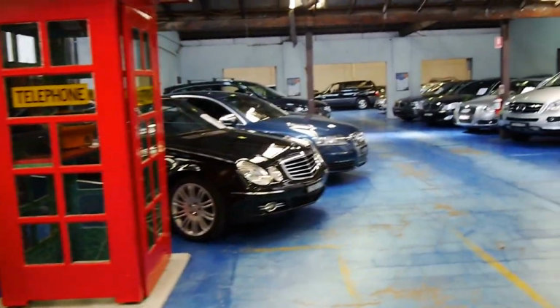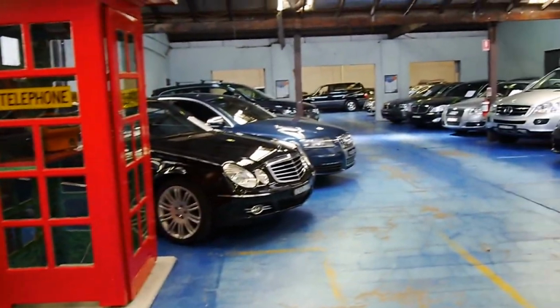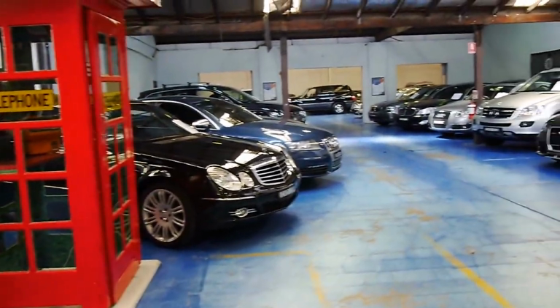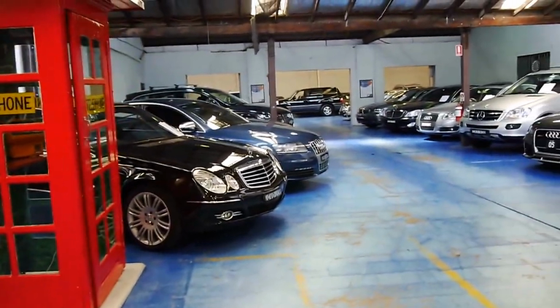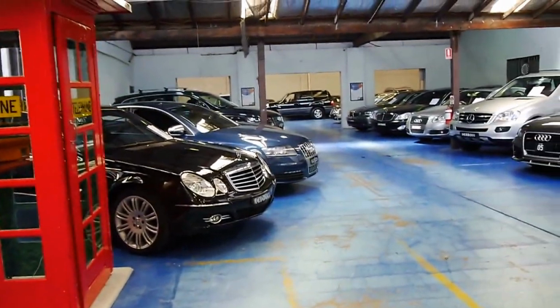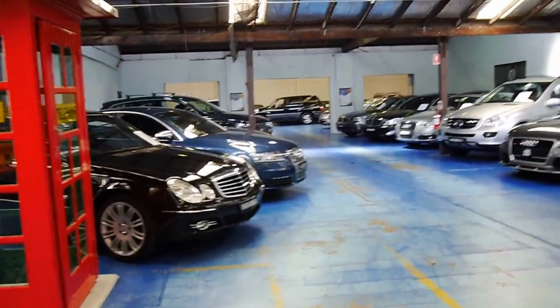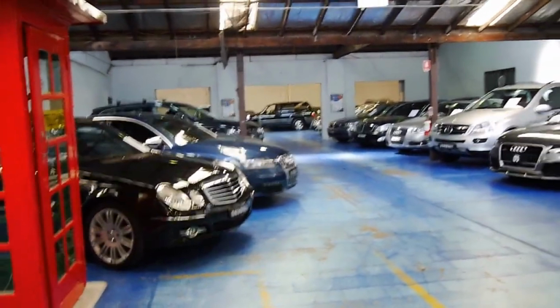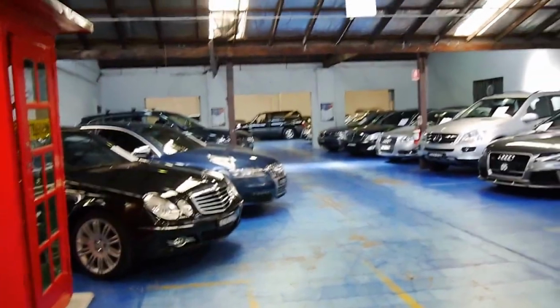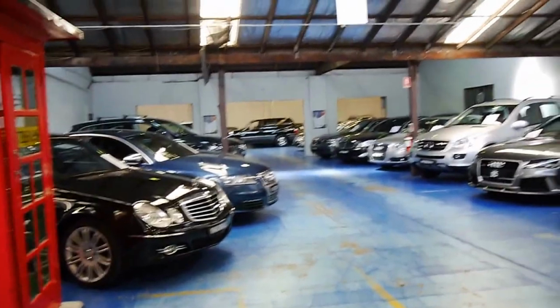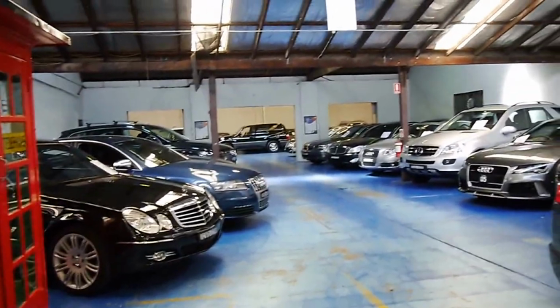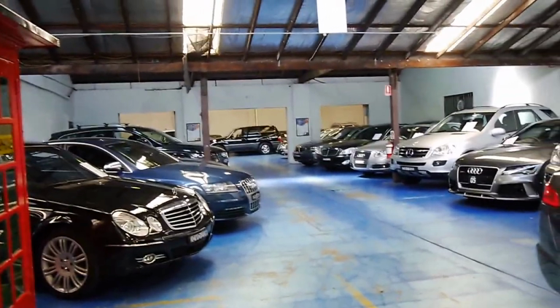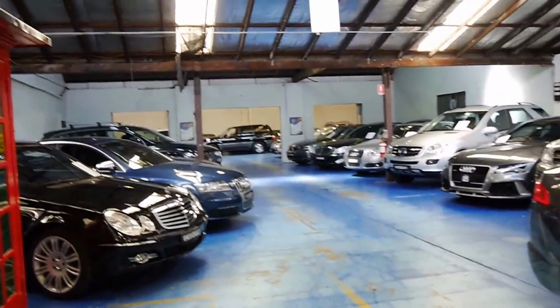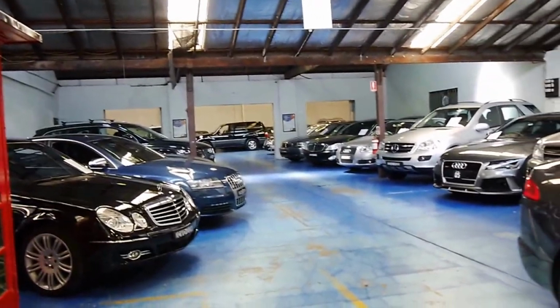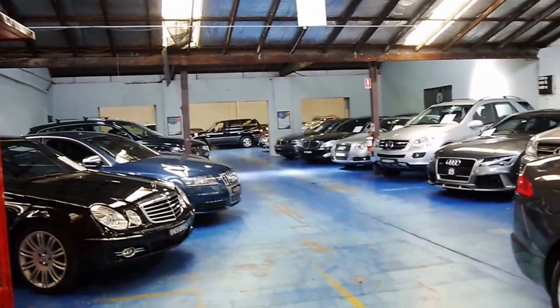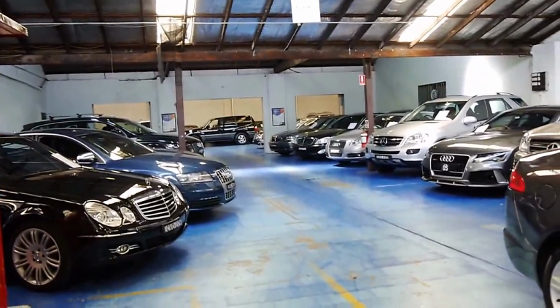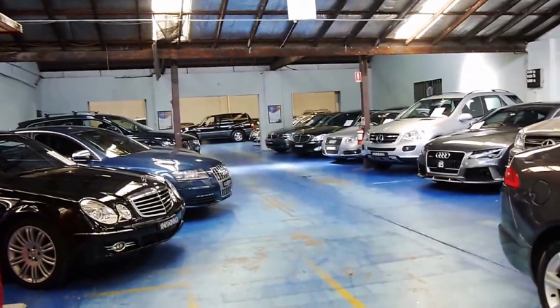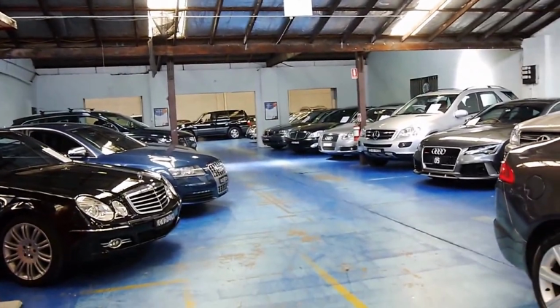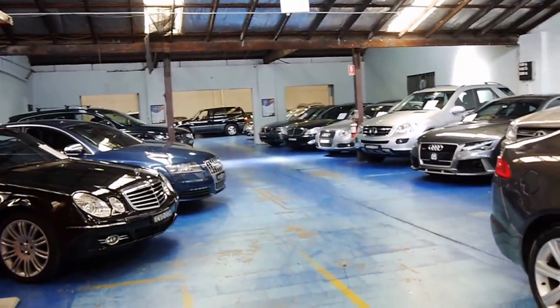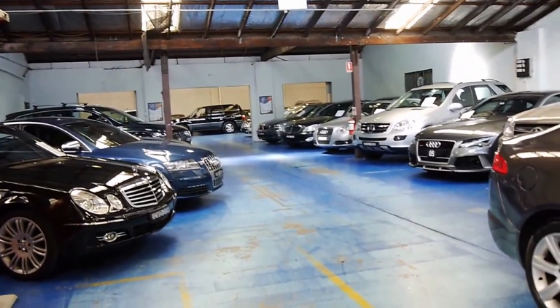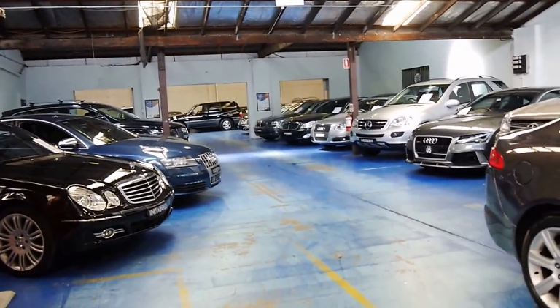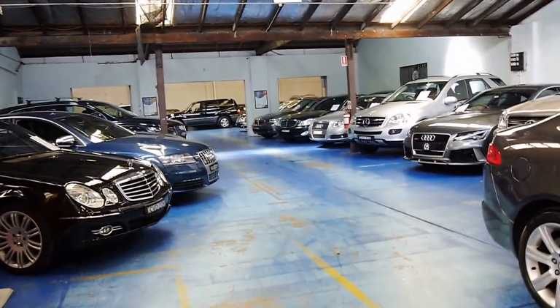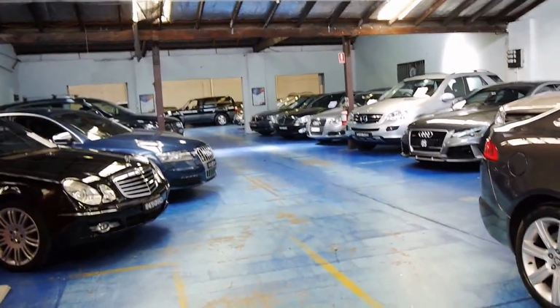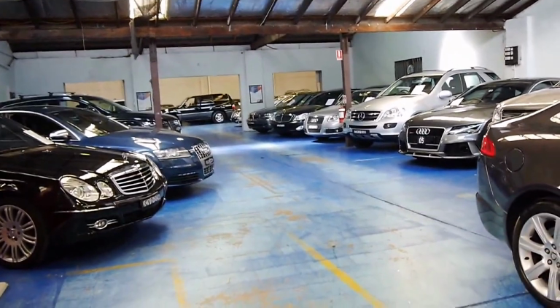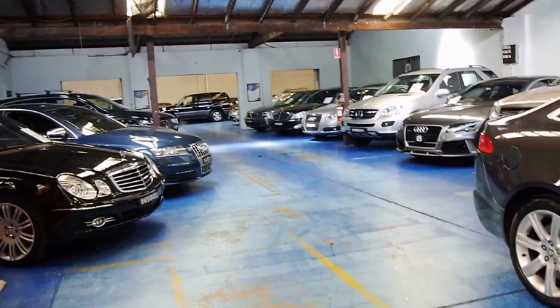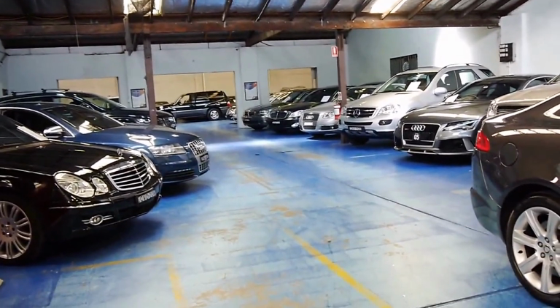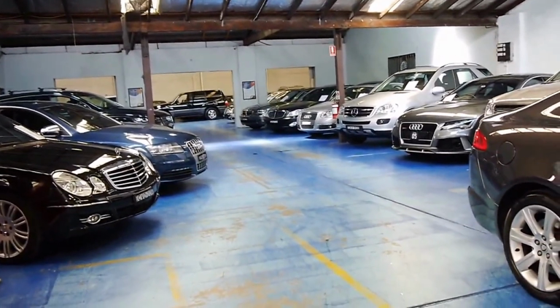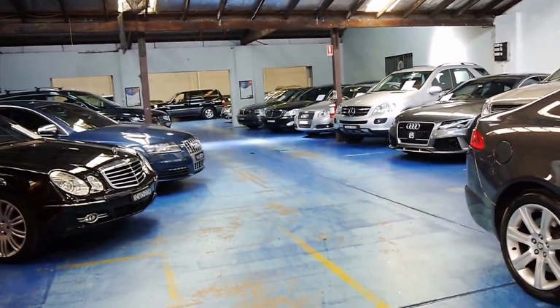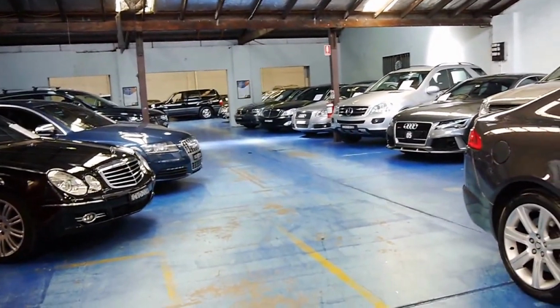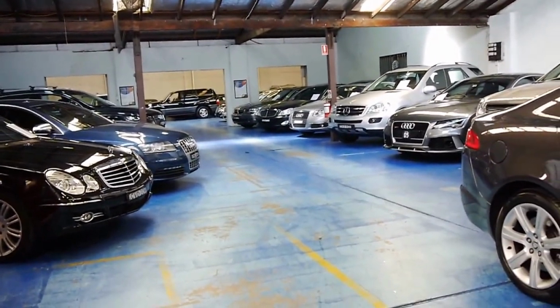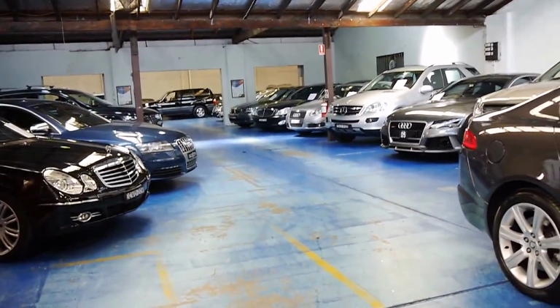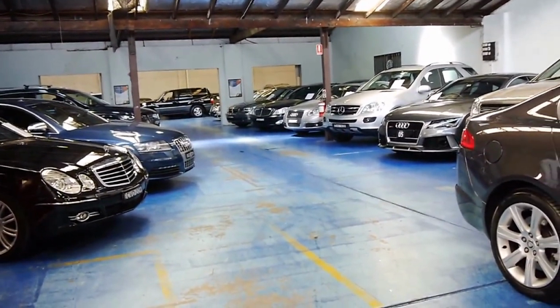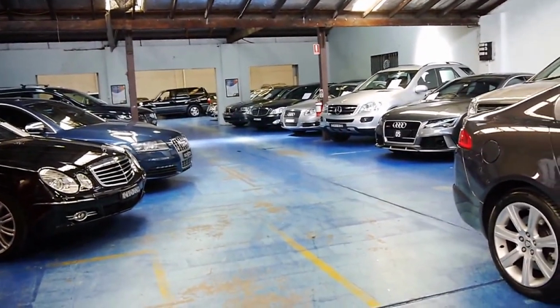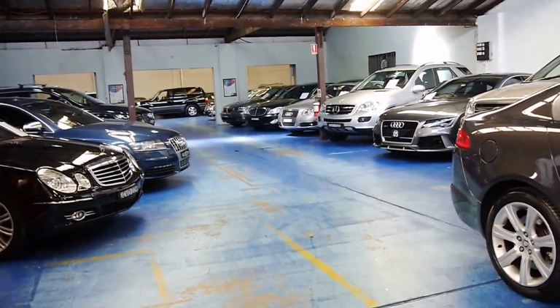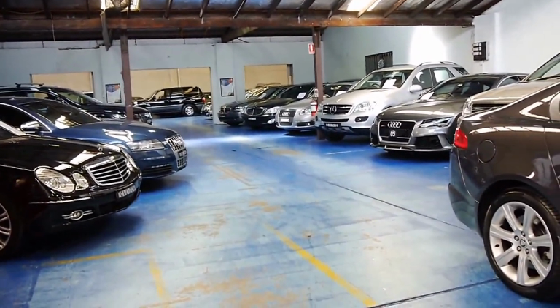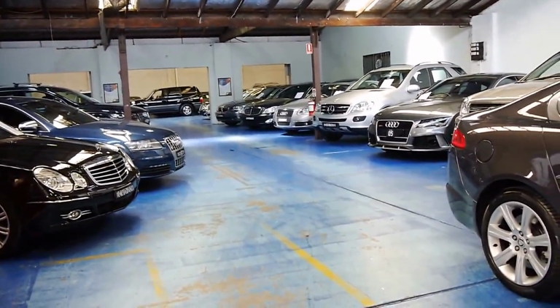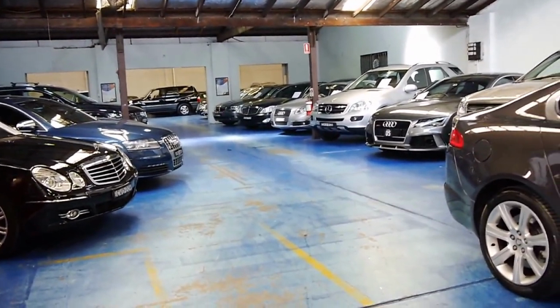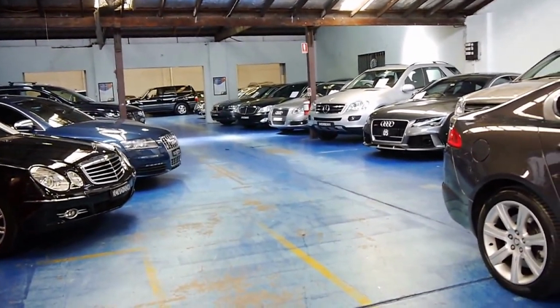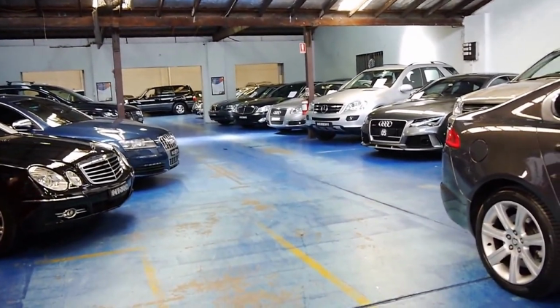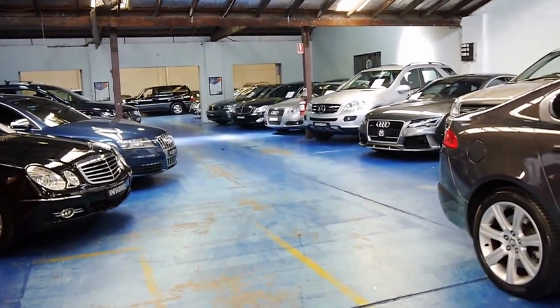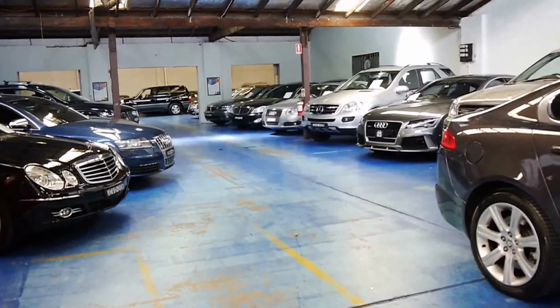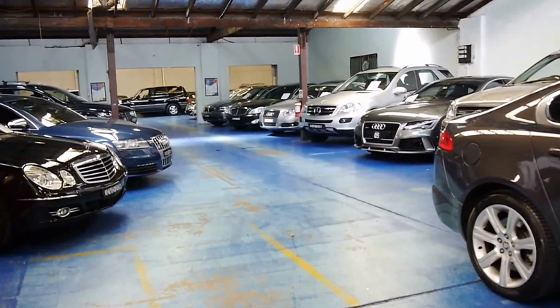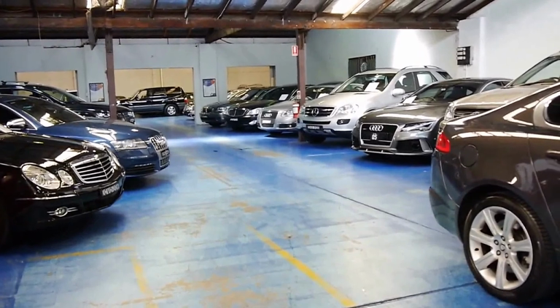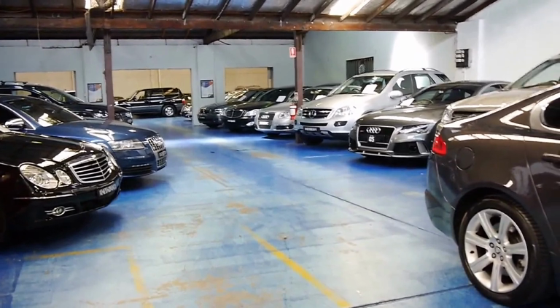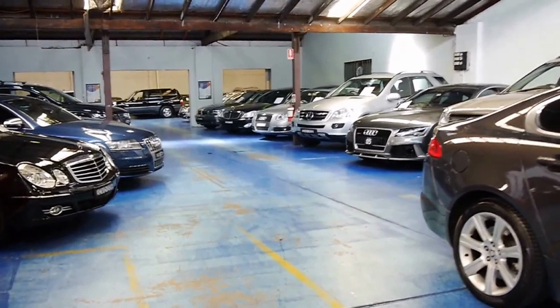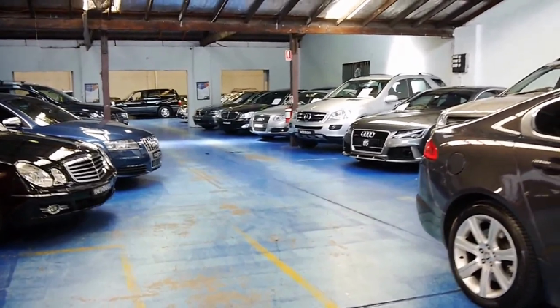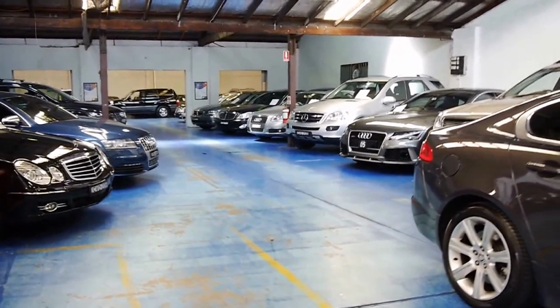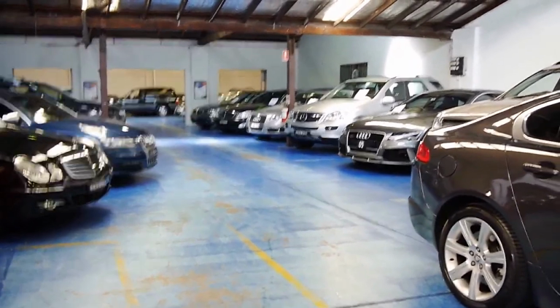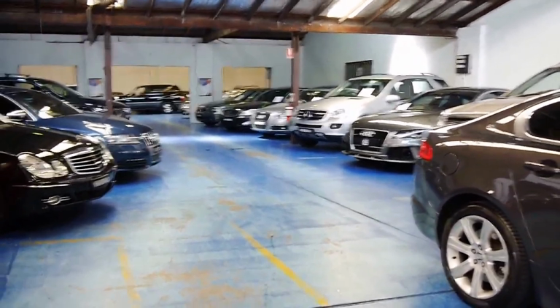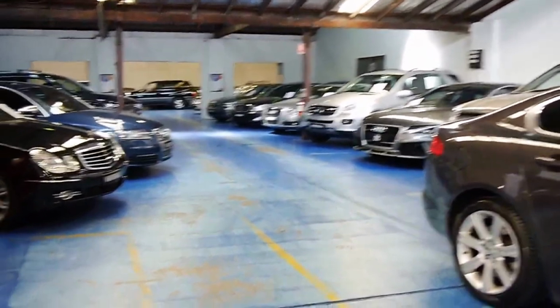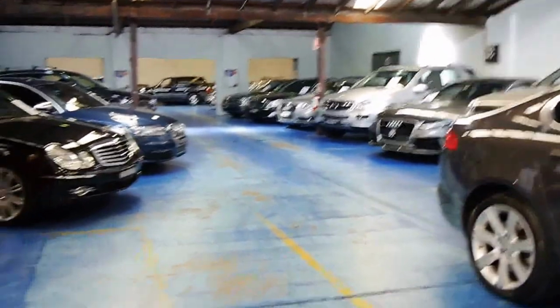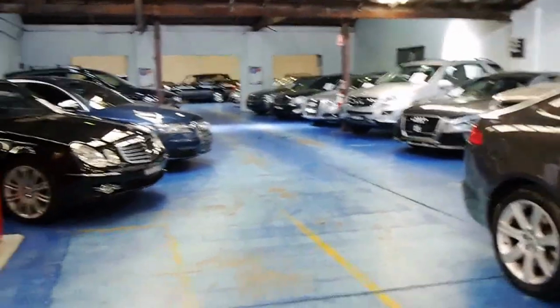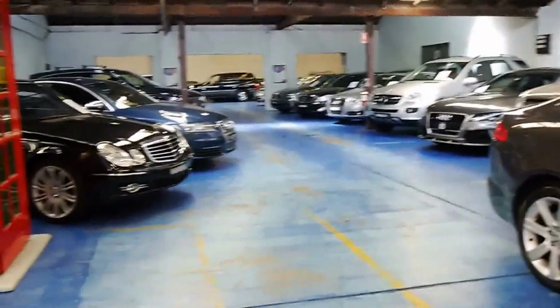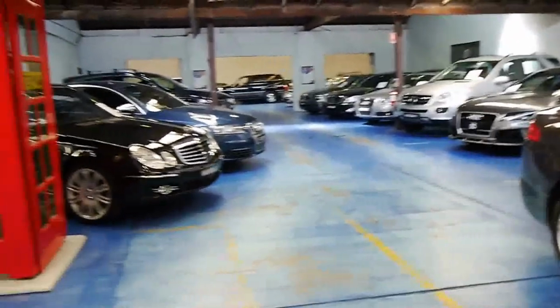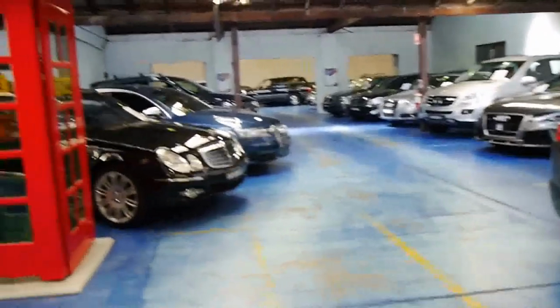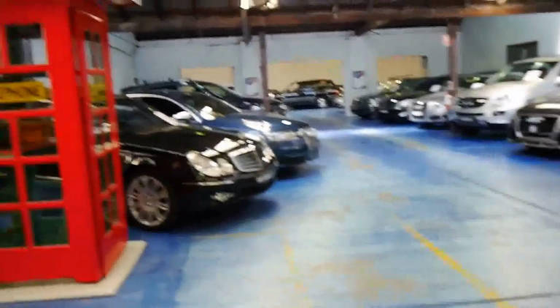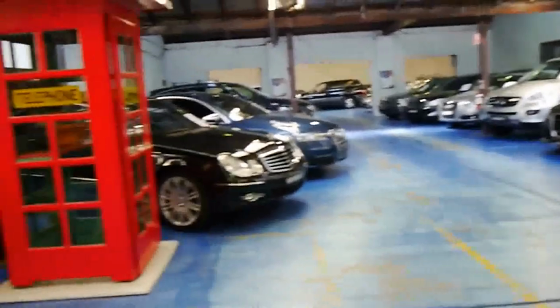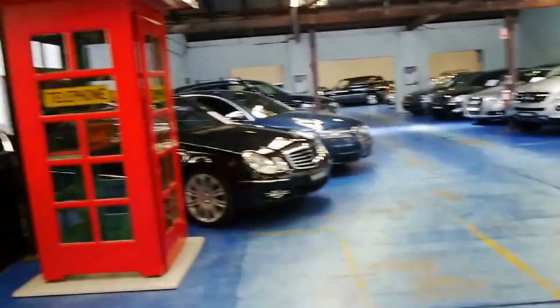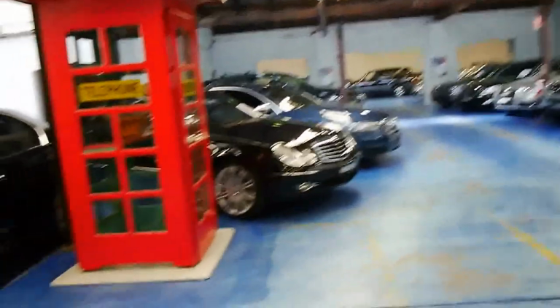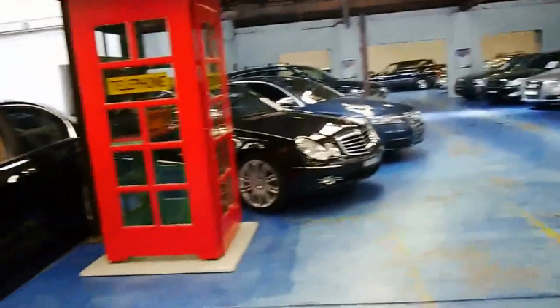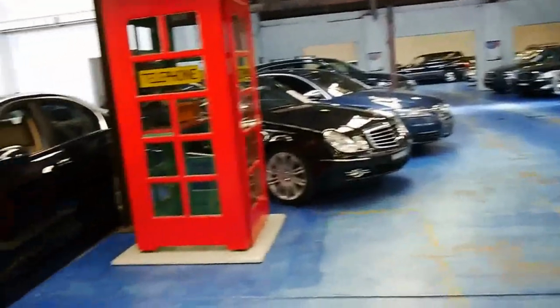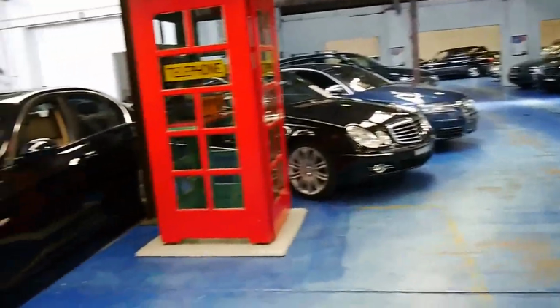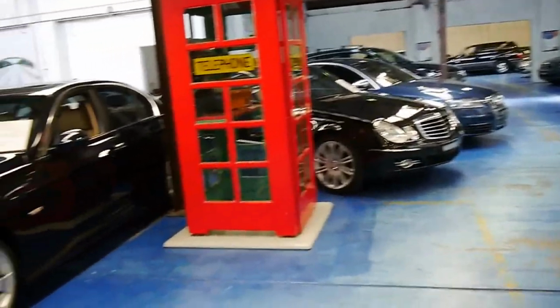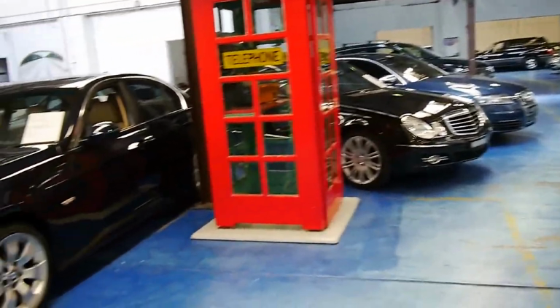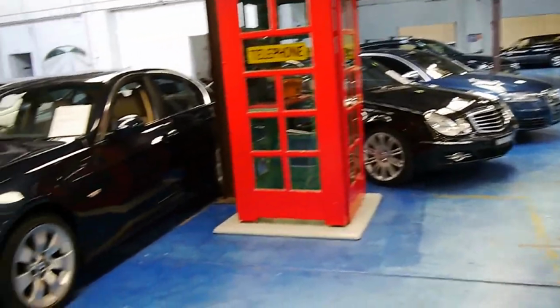We have about 70 vehicles in stock and we specialise in European cars. Our dealership is located in Marrickville. Thanks again for watching and we look forward to hearing from you.